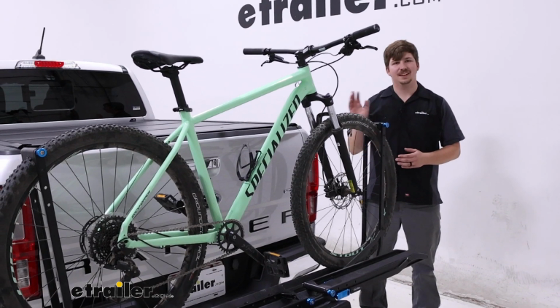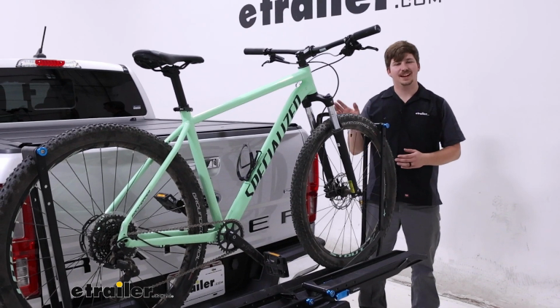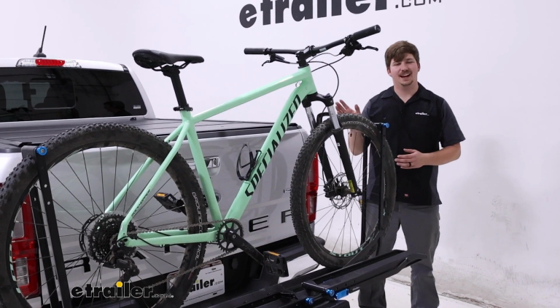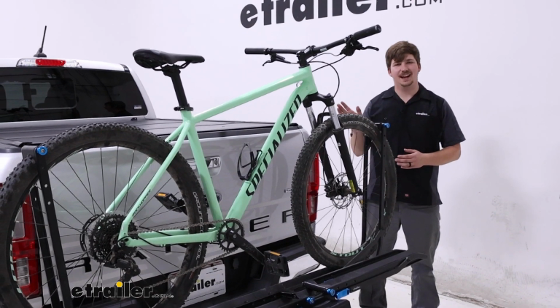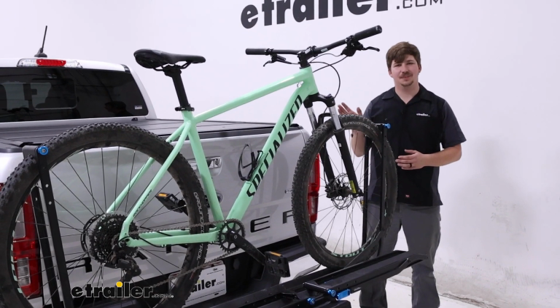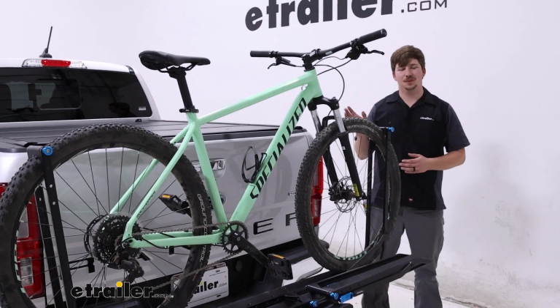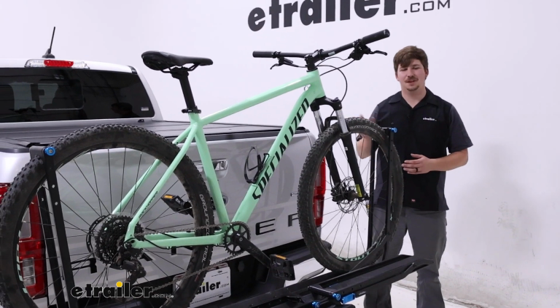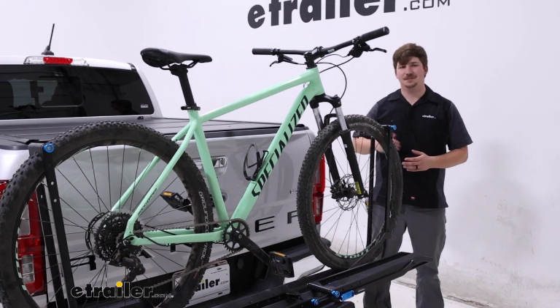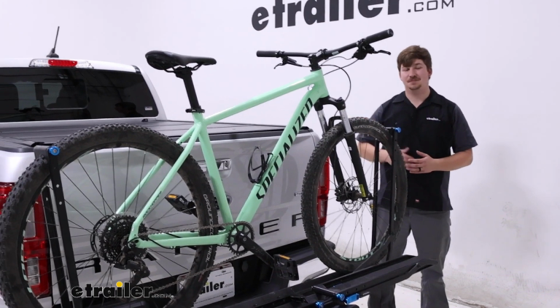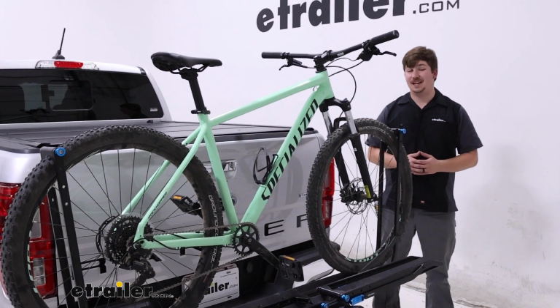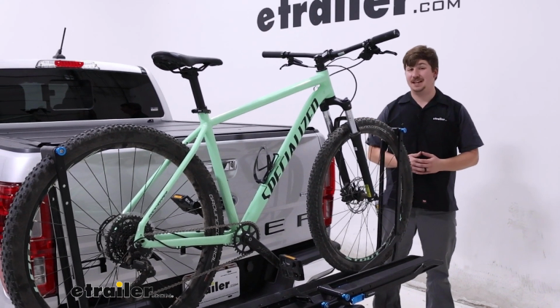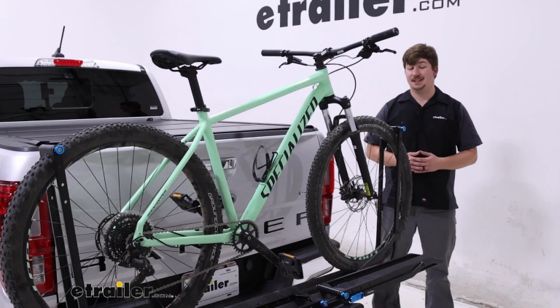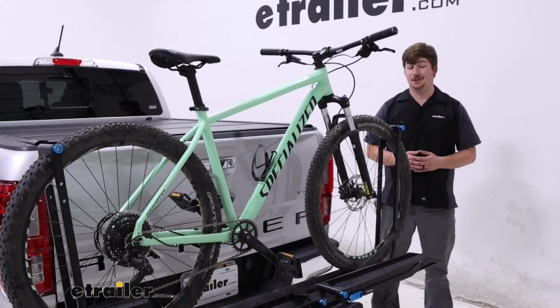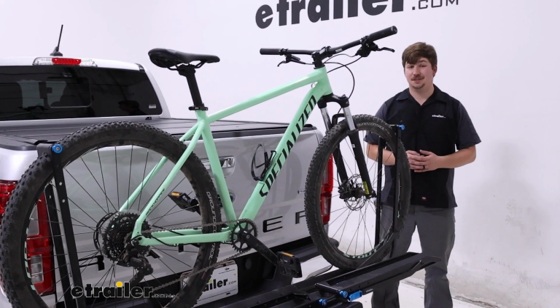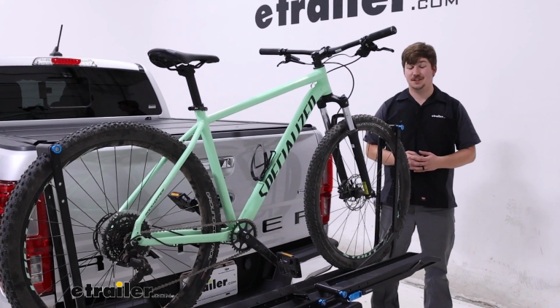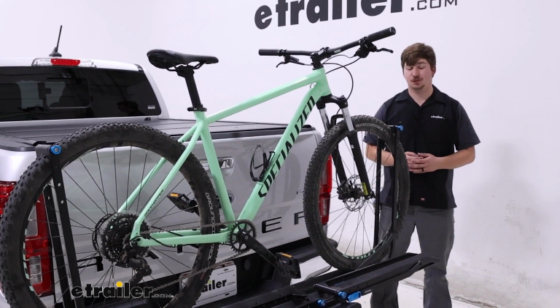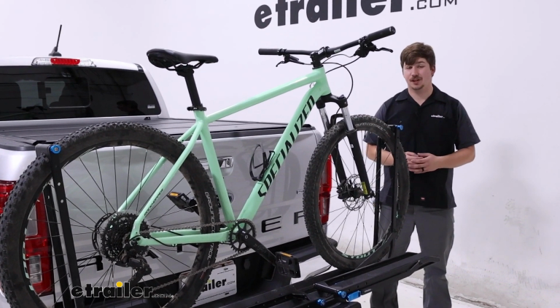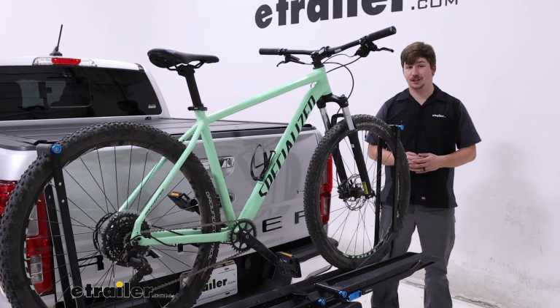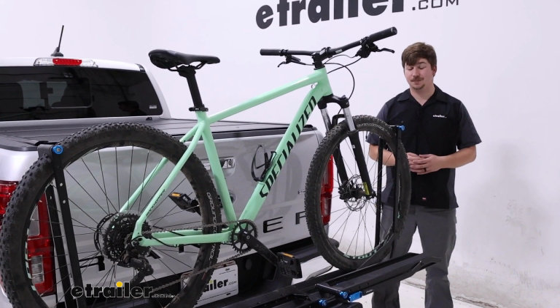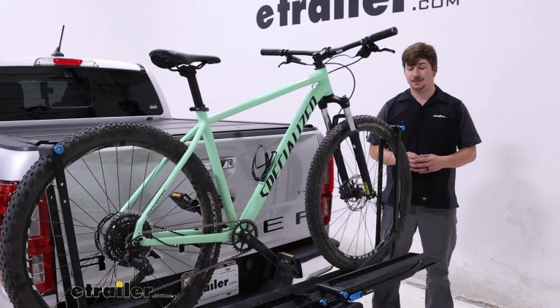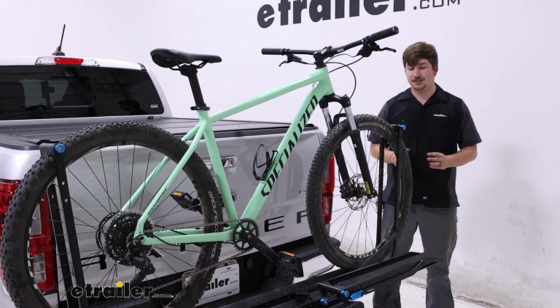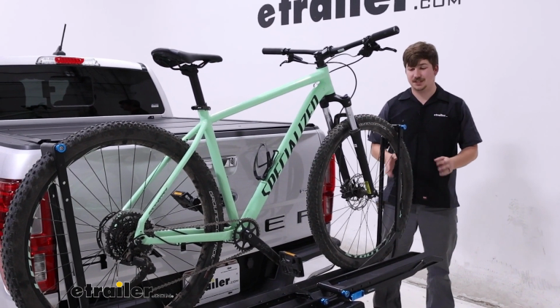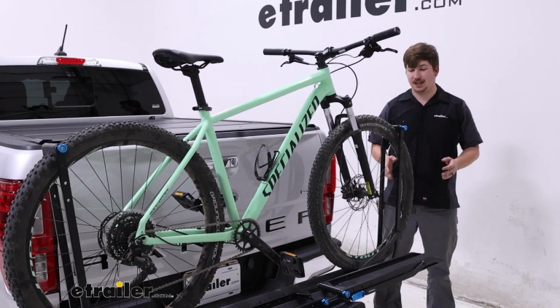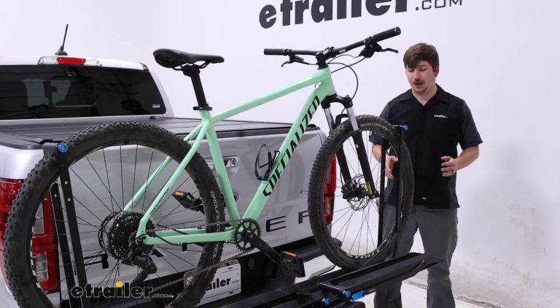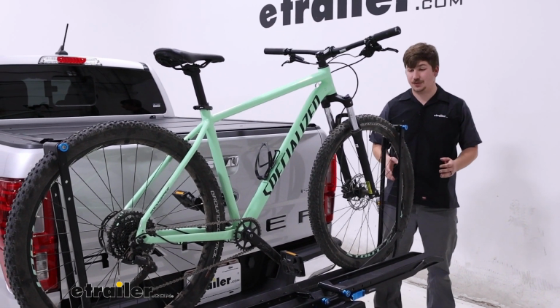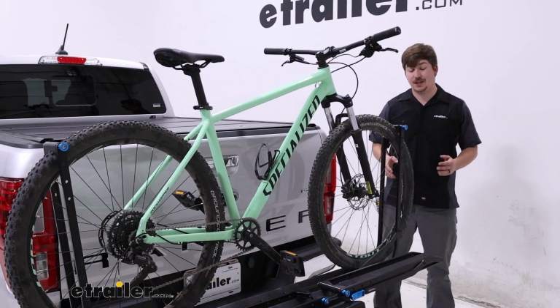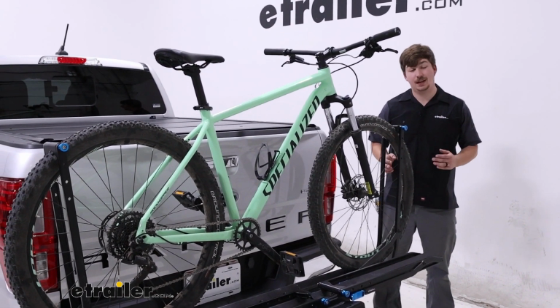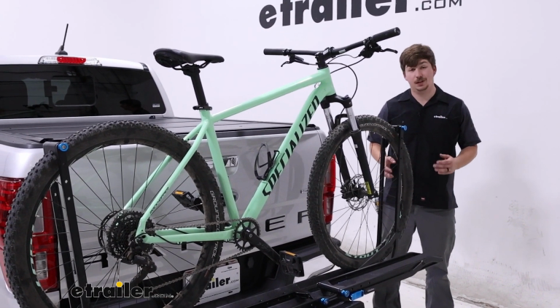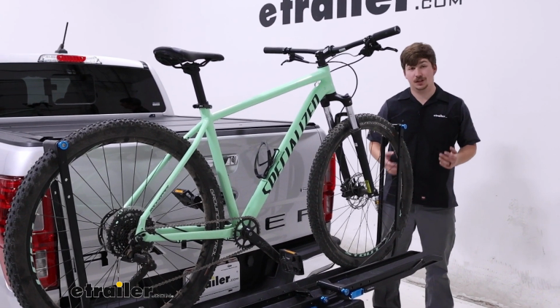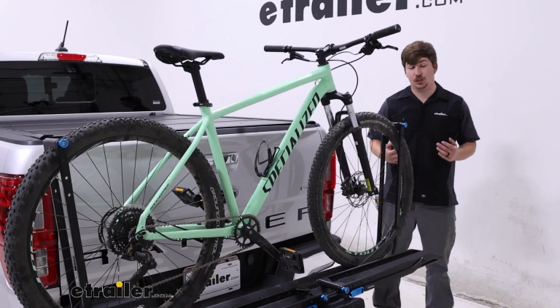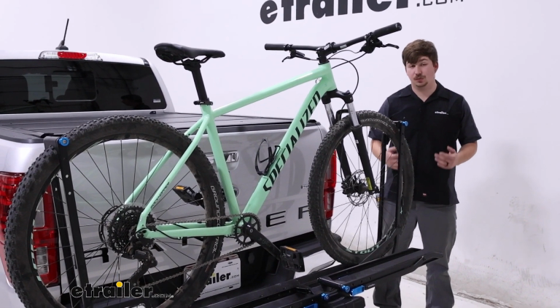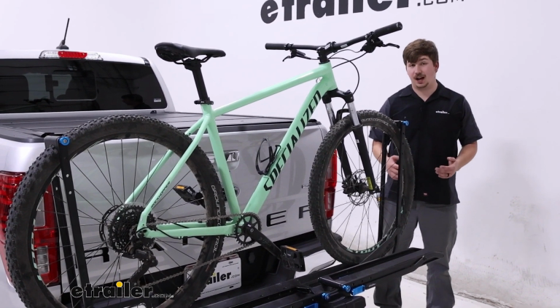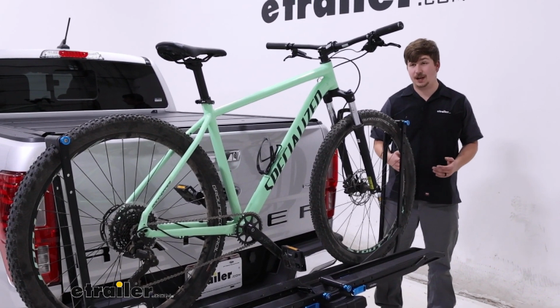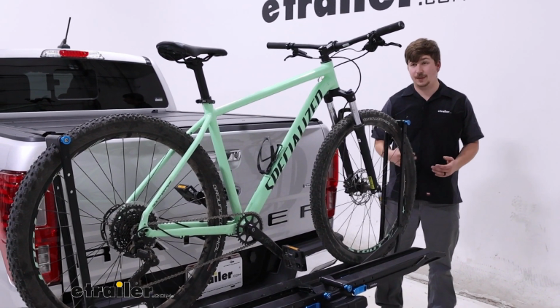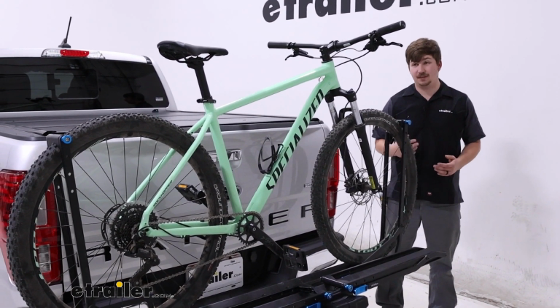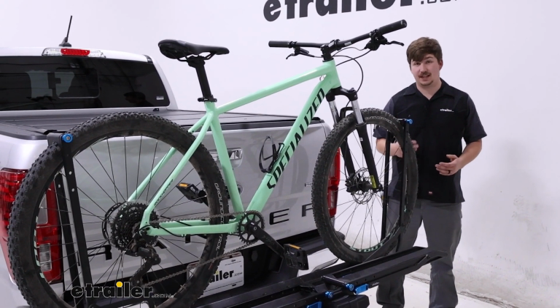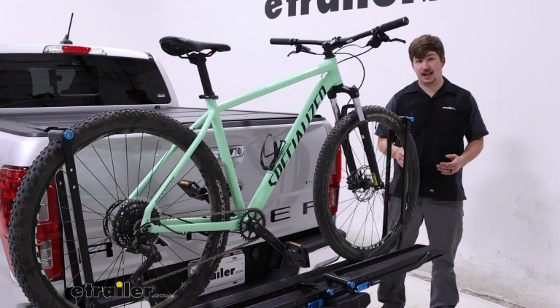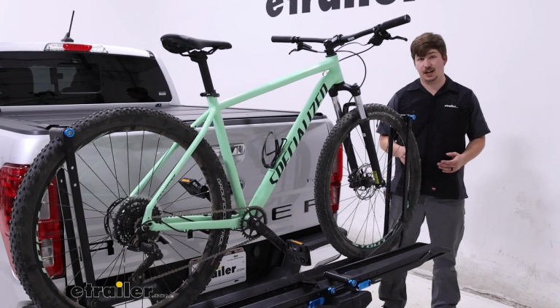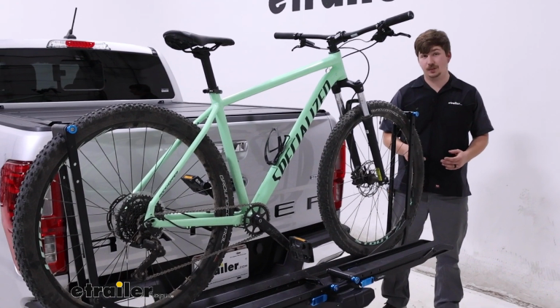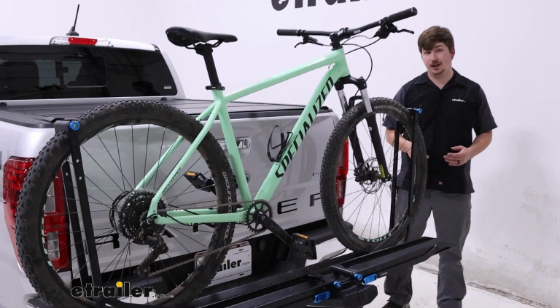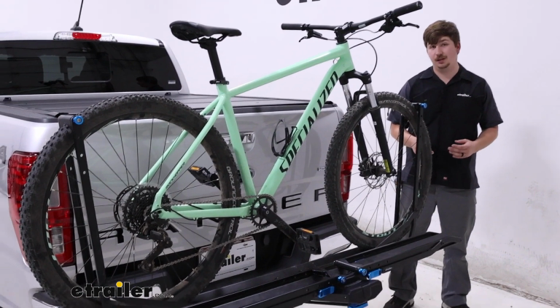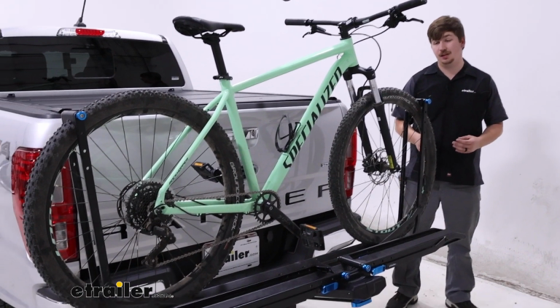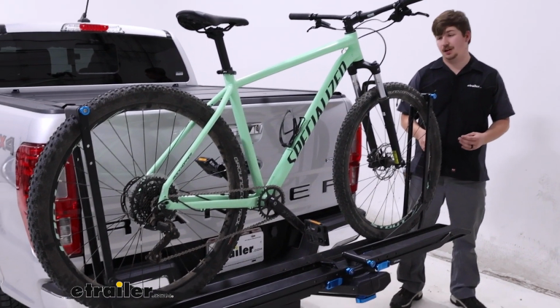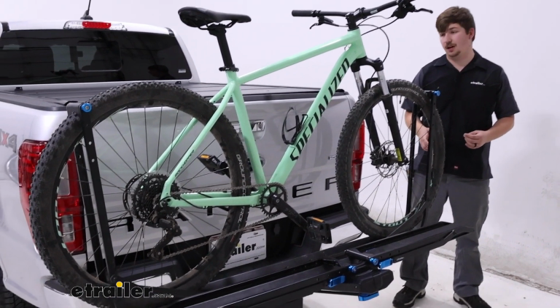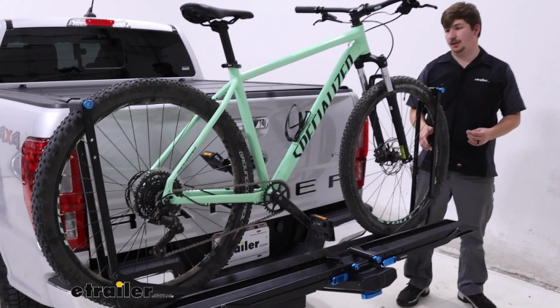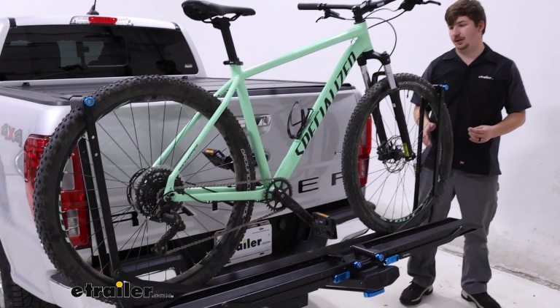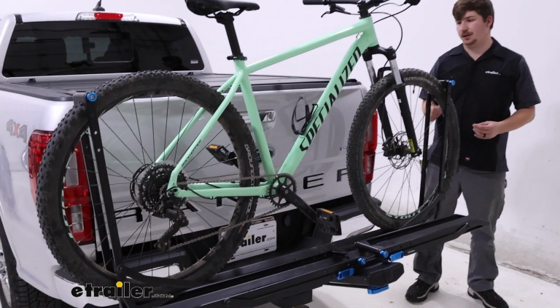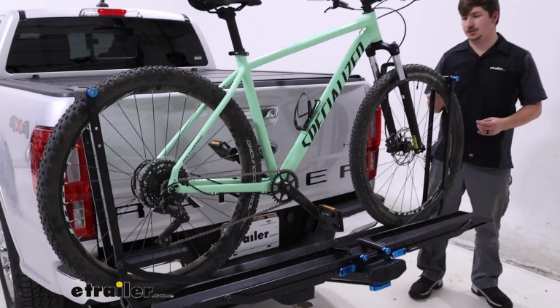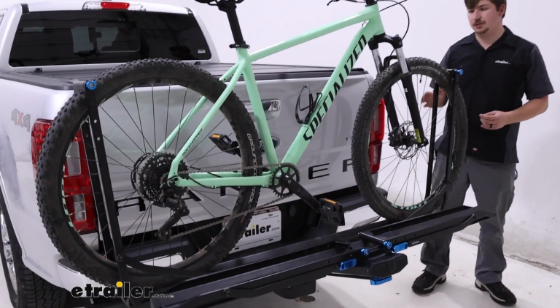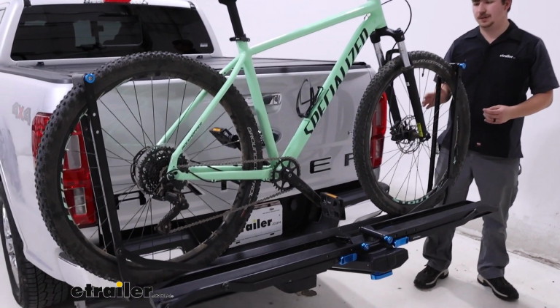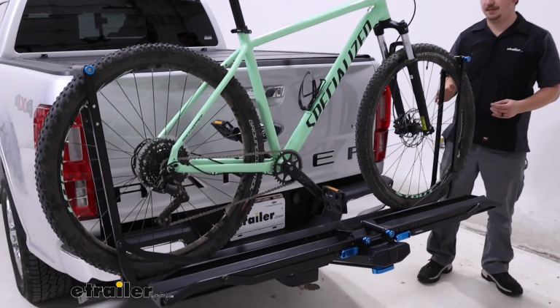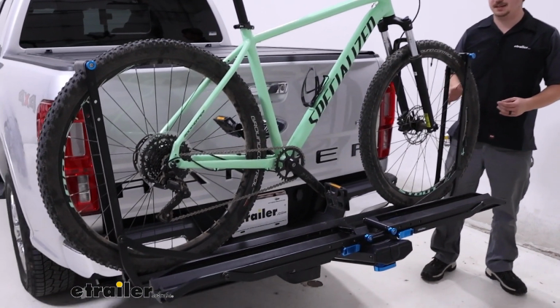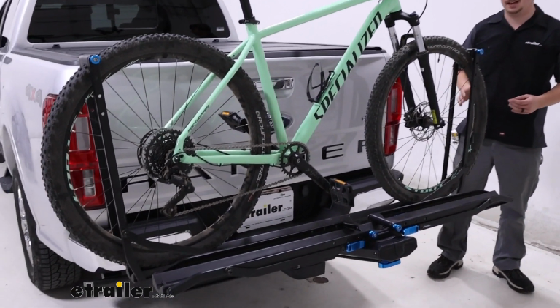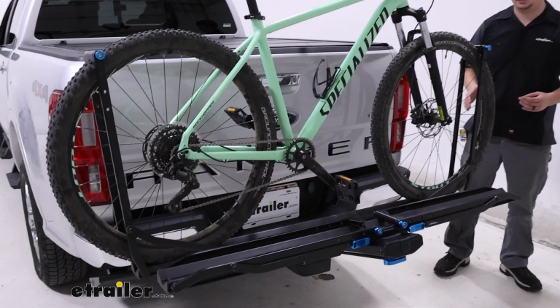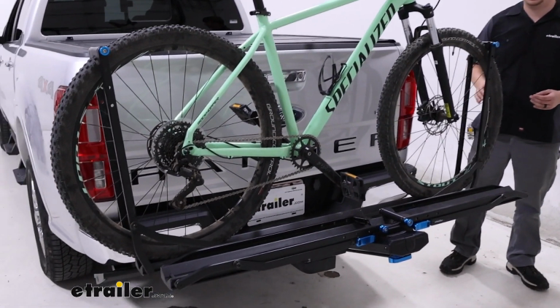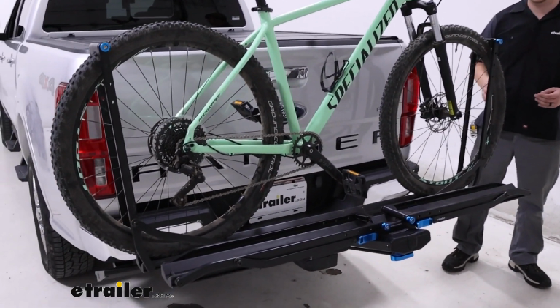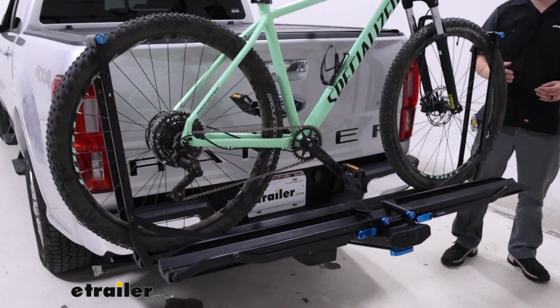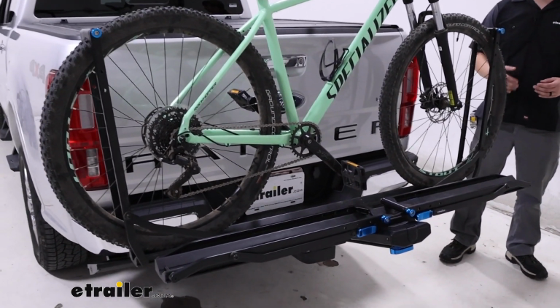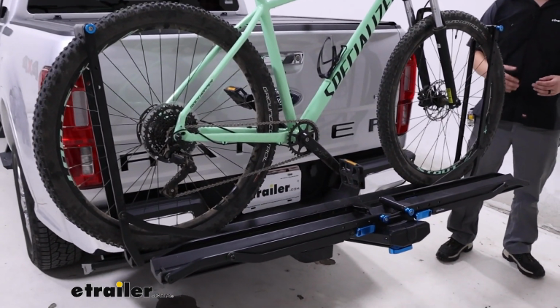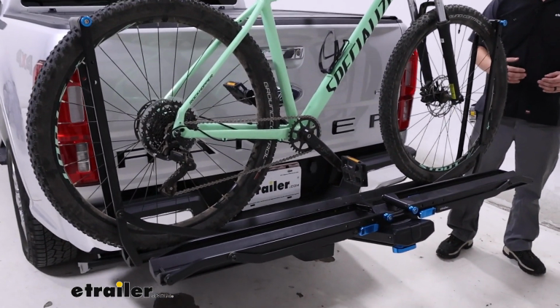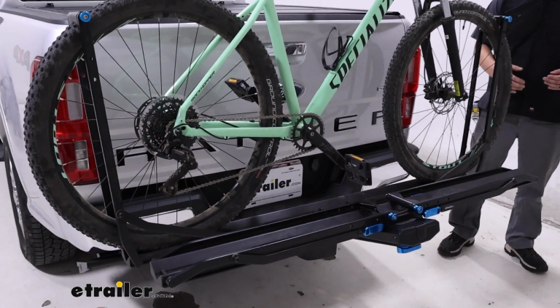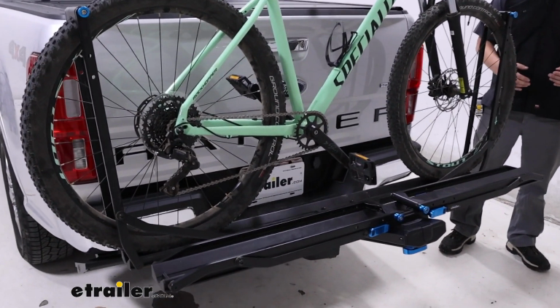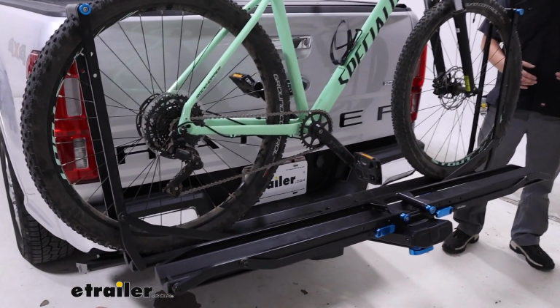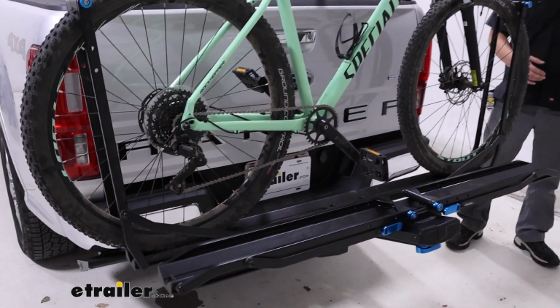Hi everyone, Aiden here with E-Trailer. Today we're taking a look at the Rocky Mountain's guide rail on our 2019 Ford Ranger.